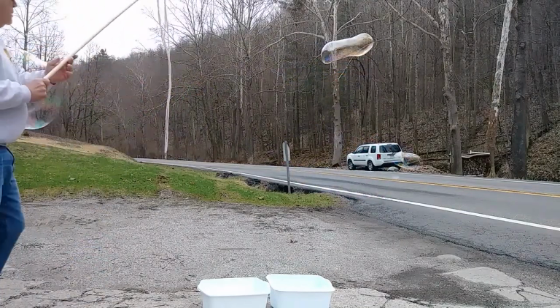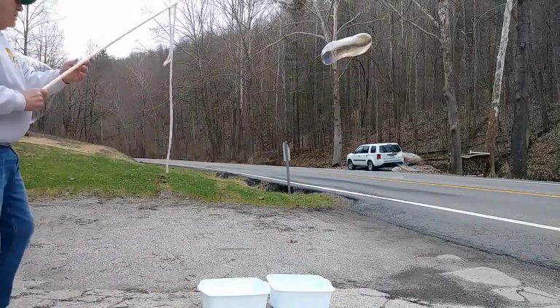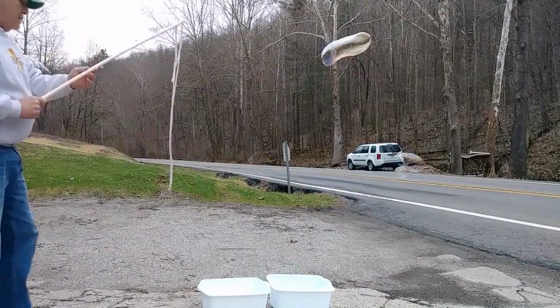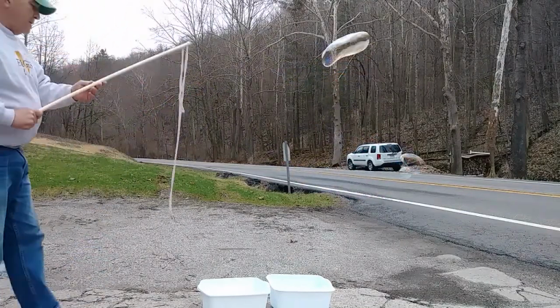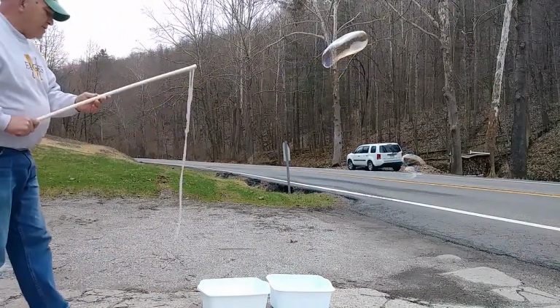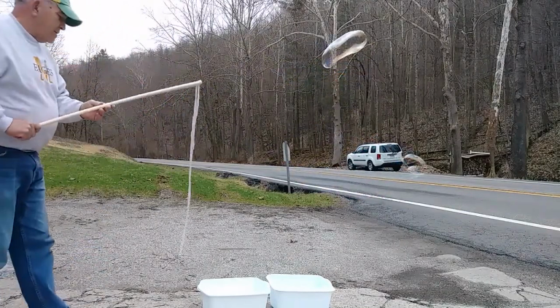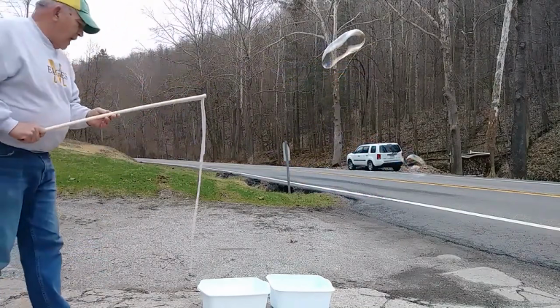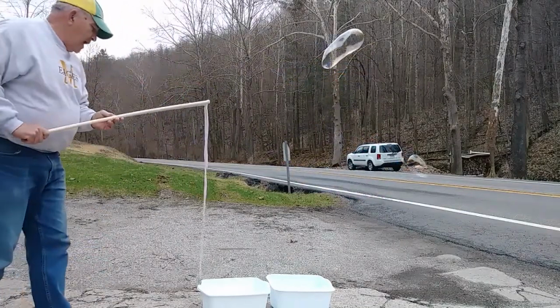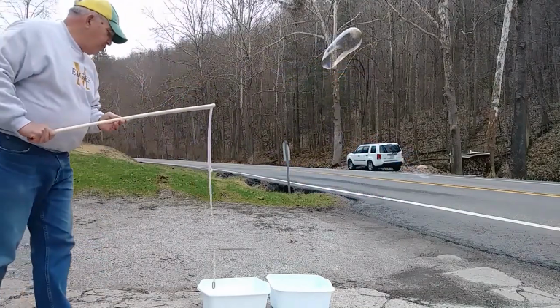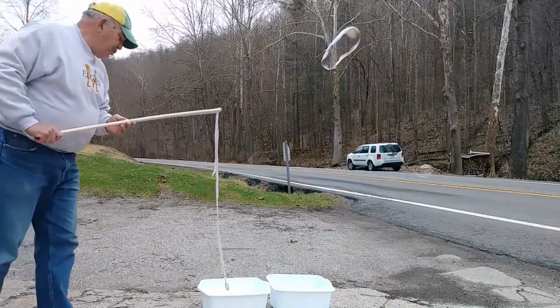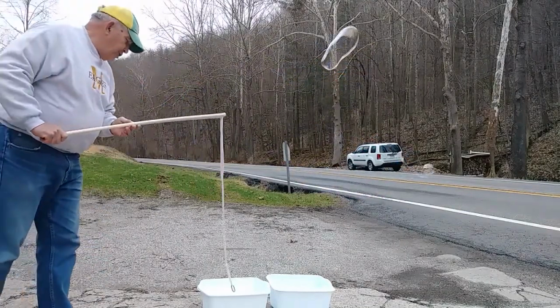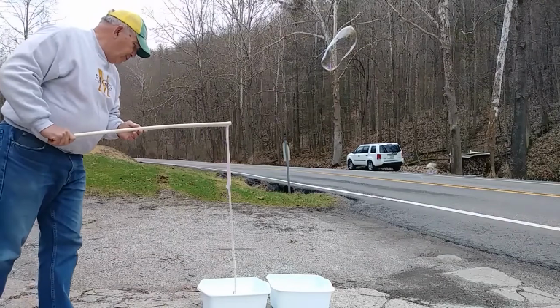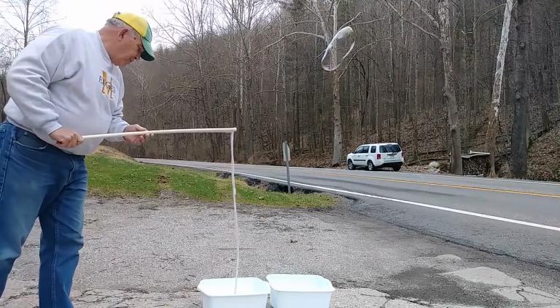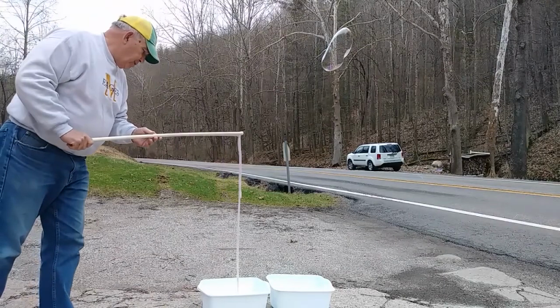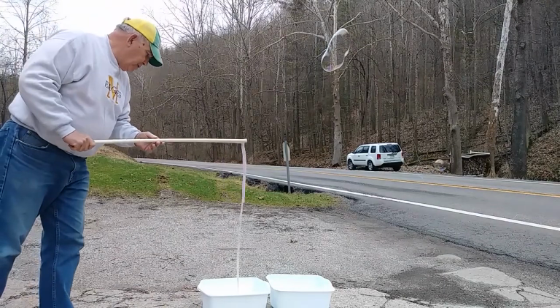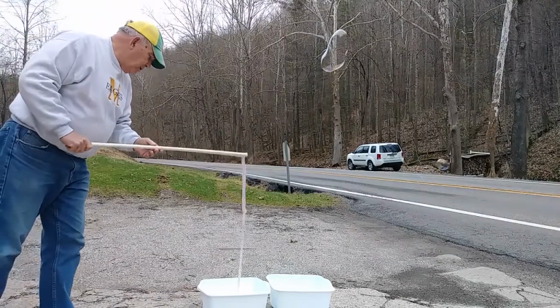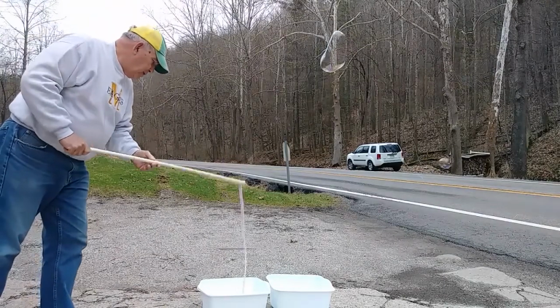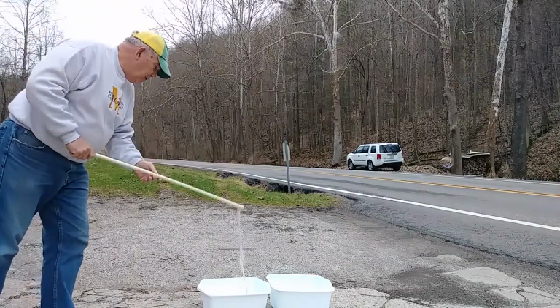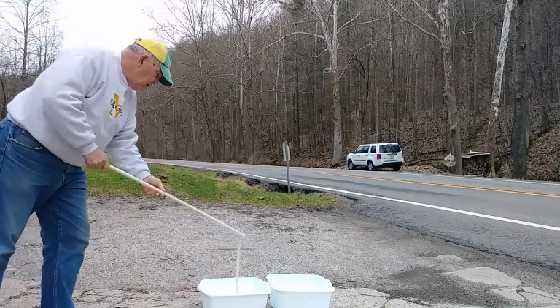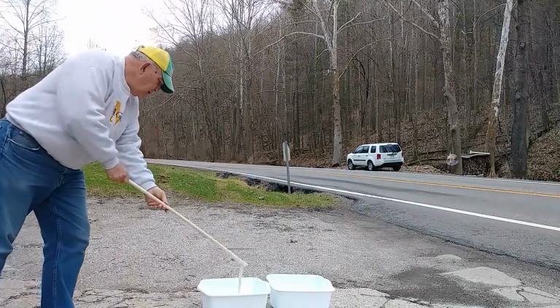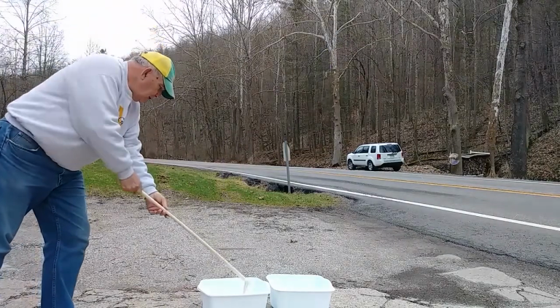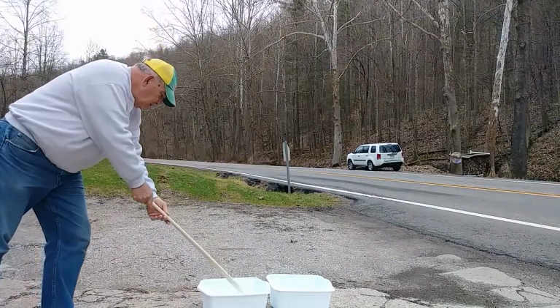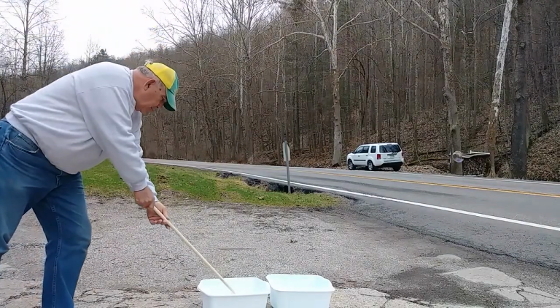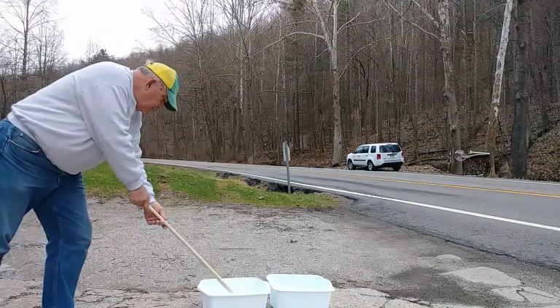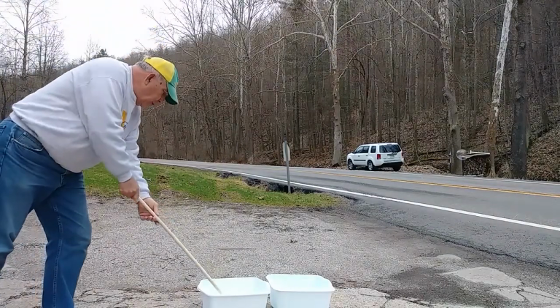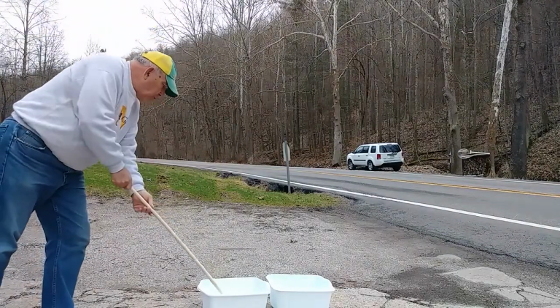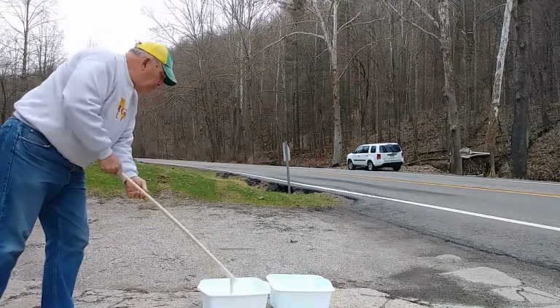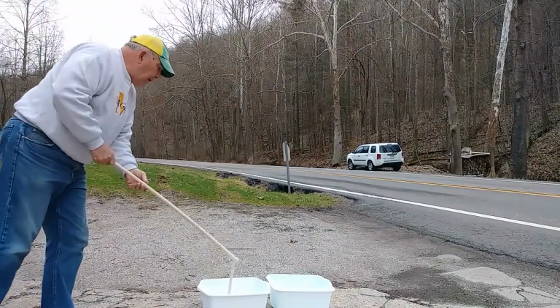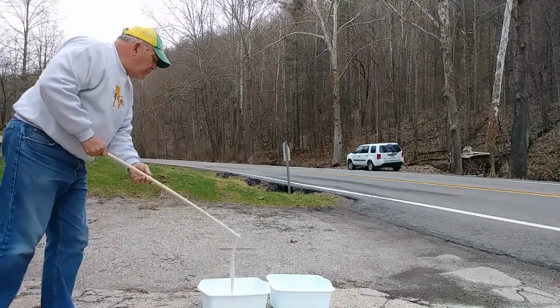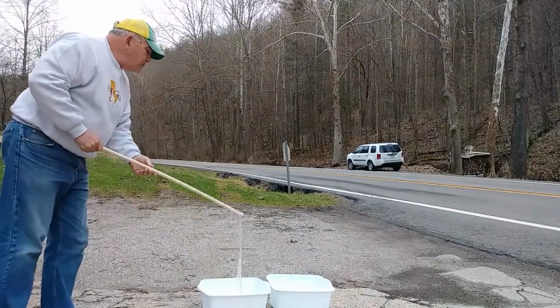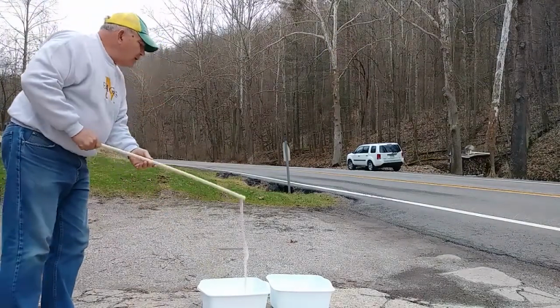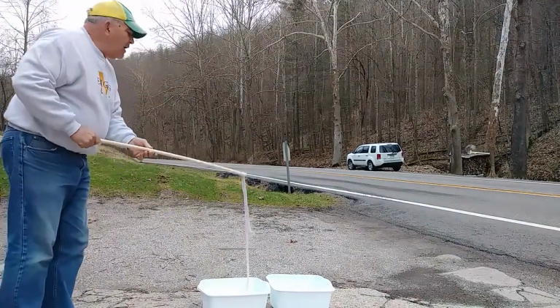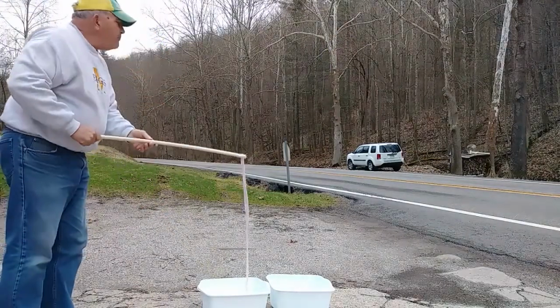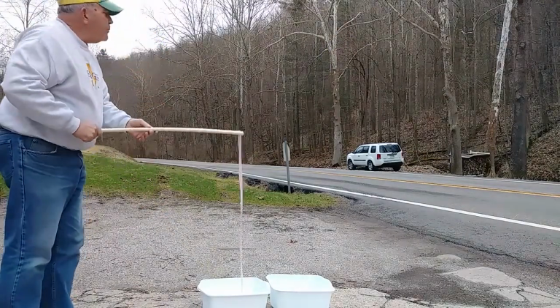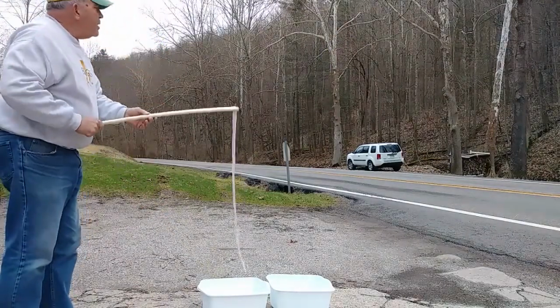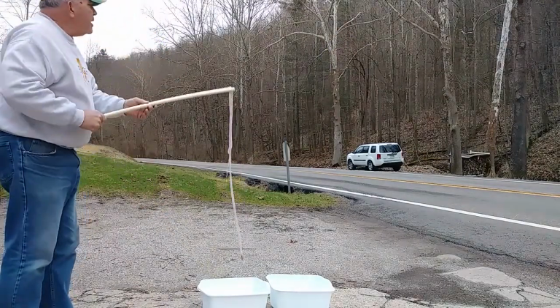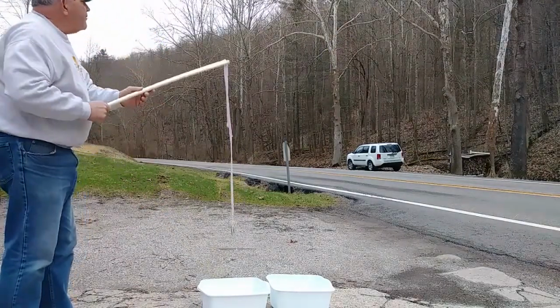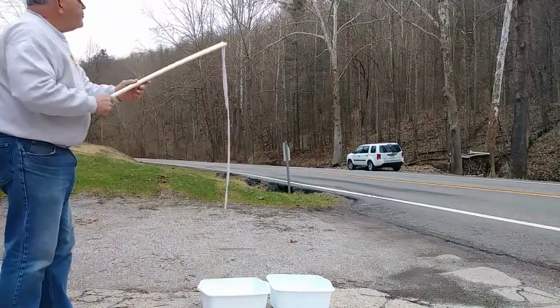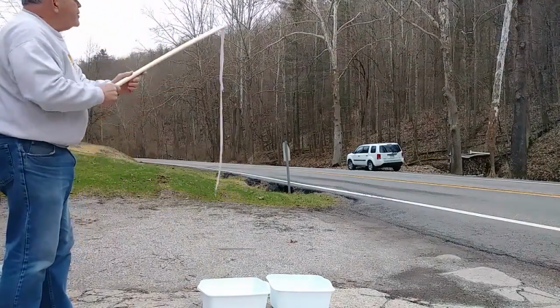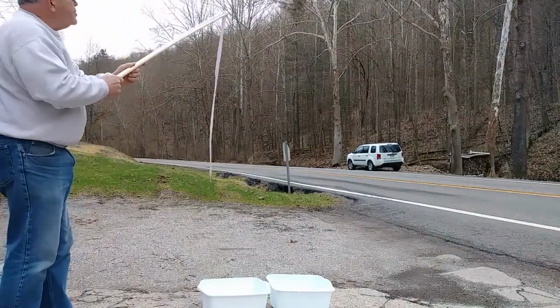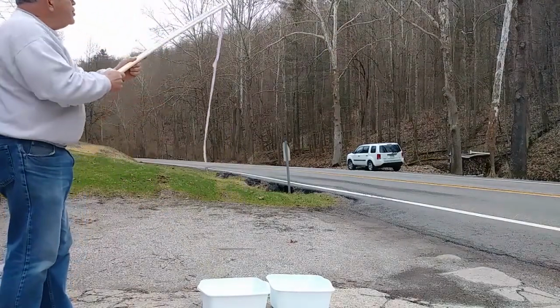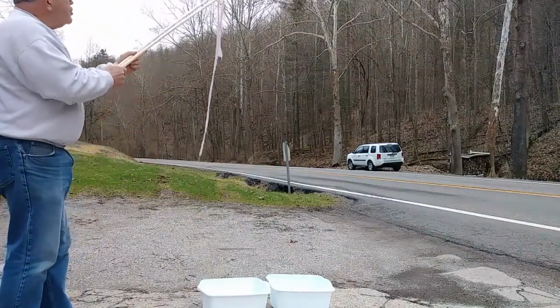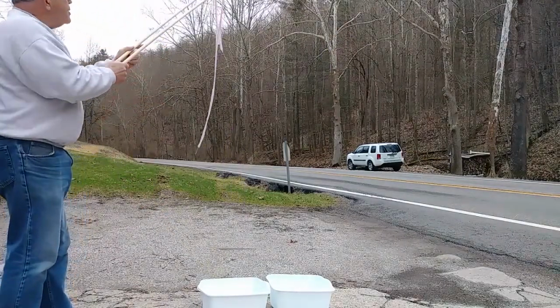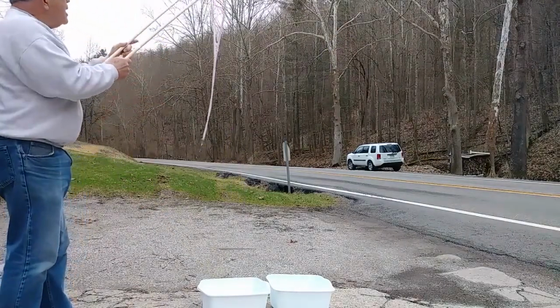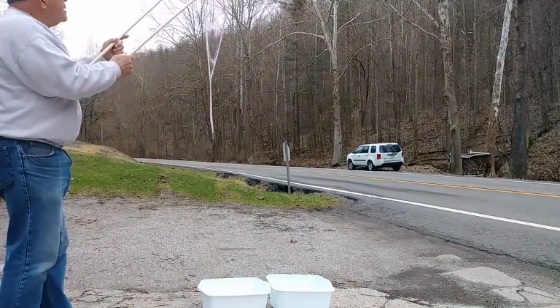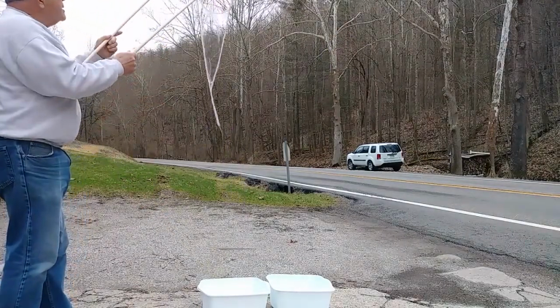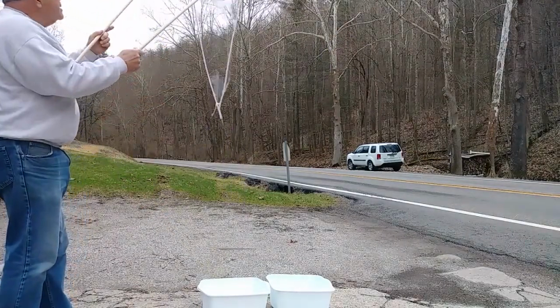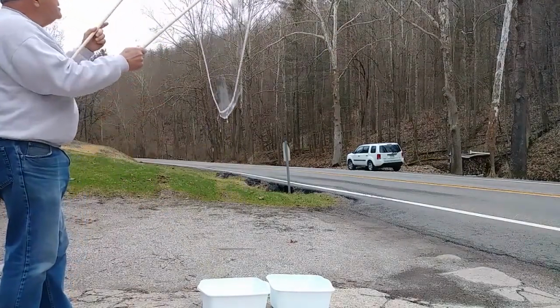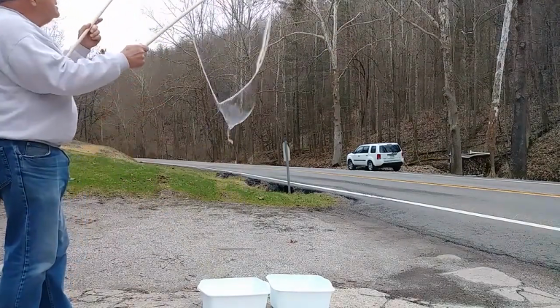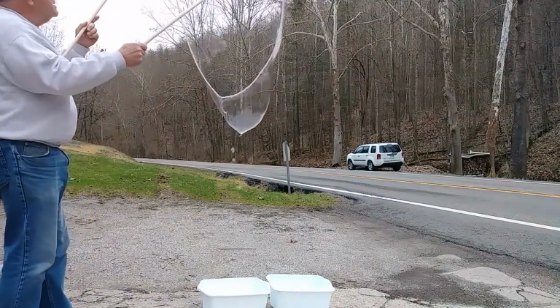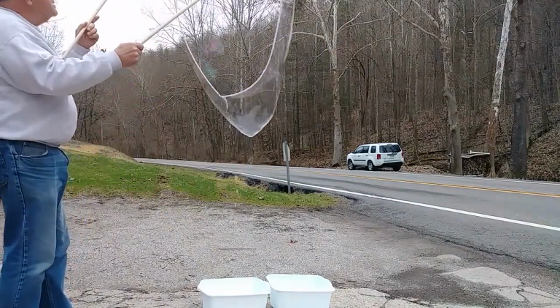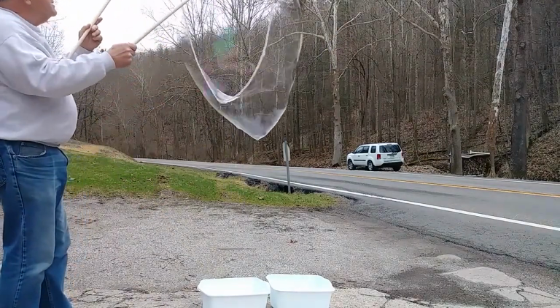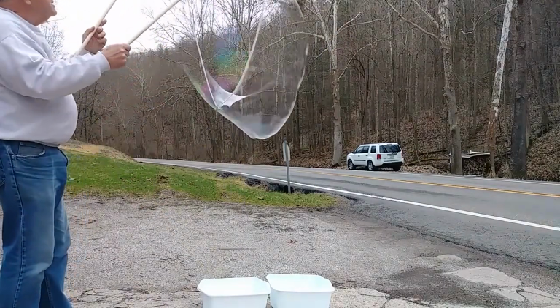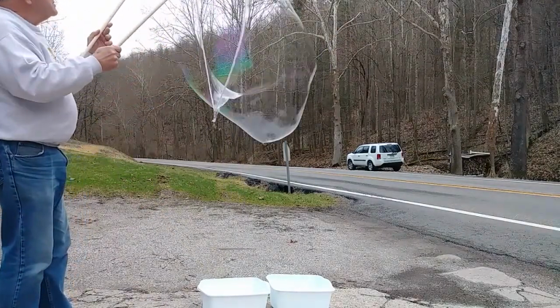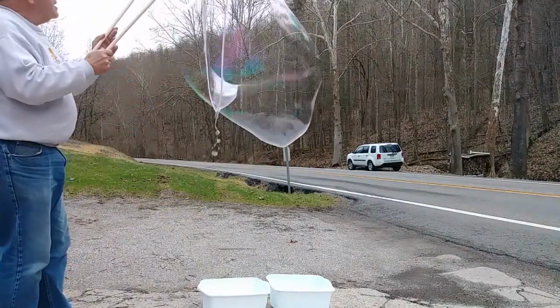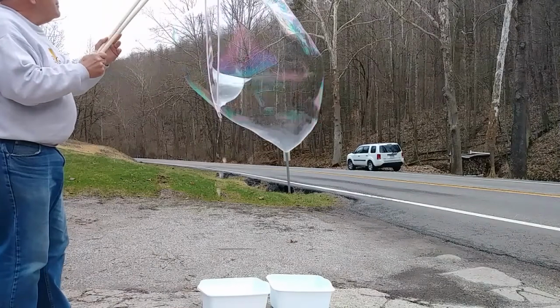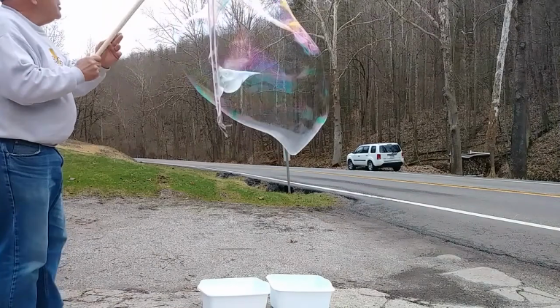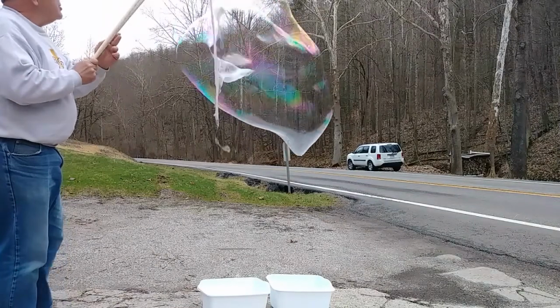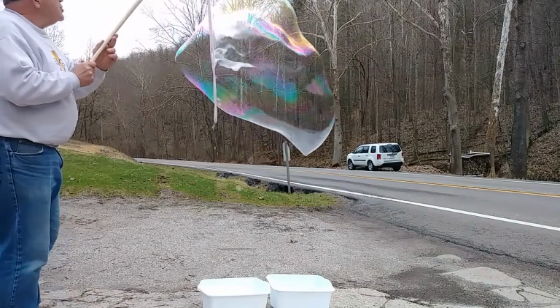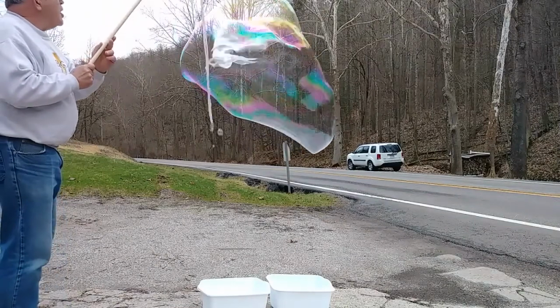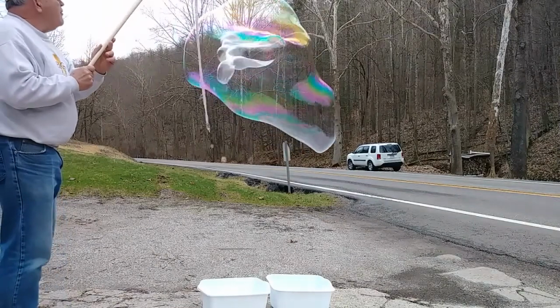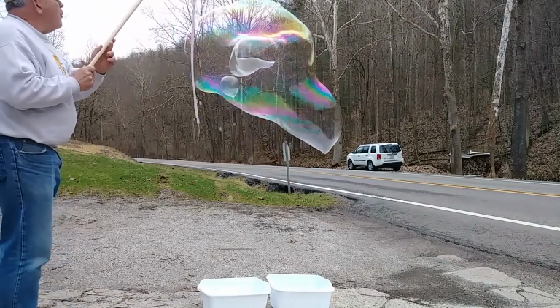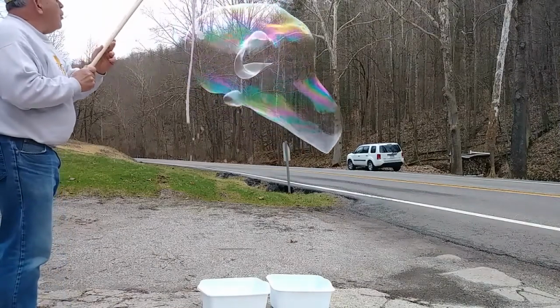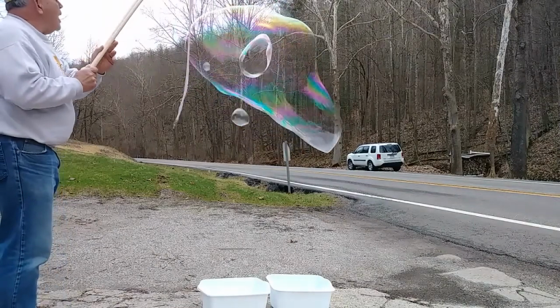This is last year's Miracle Bubbles. I haven't bought any for this year yet. They've been on the shelf awhile.